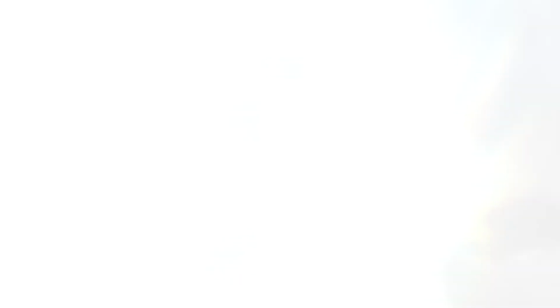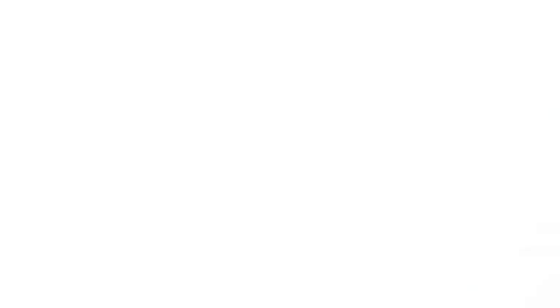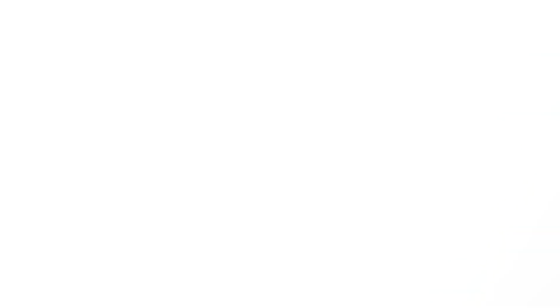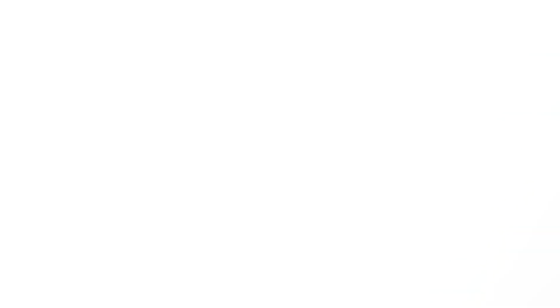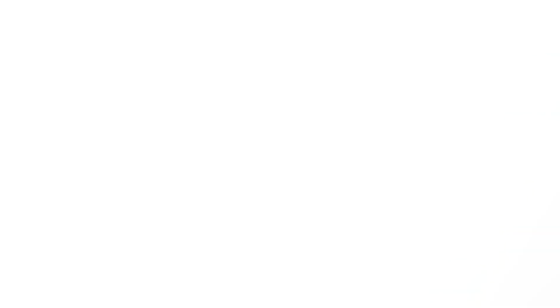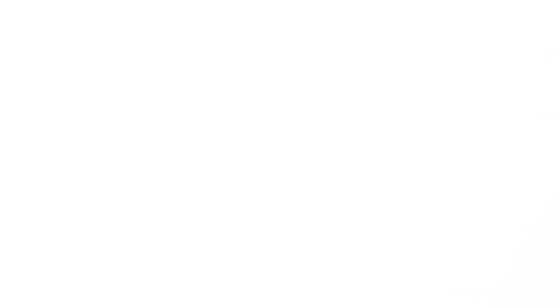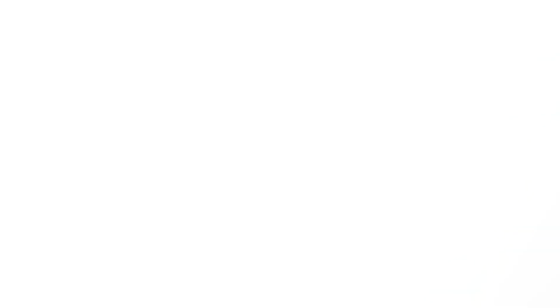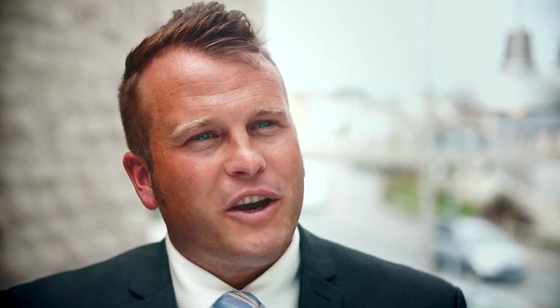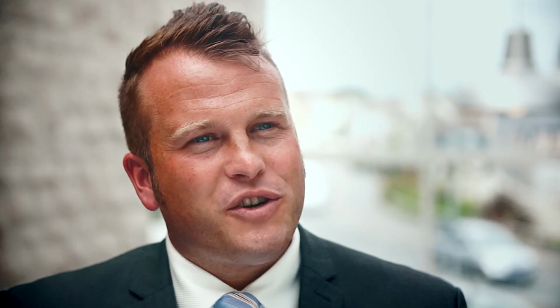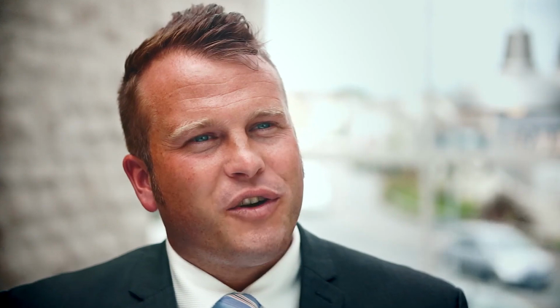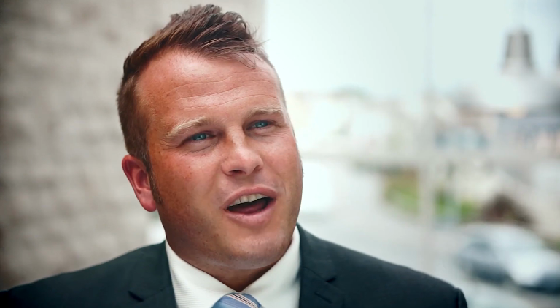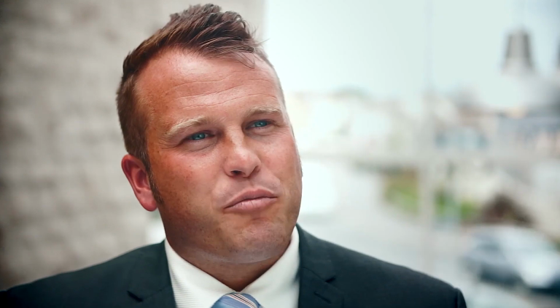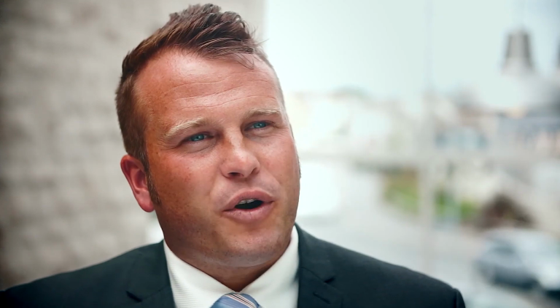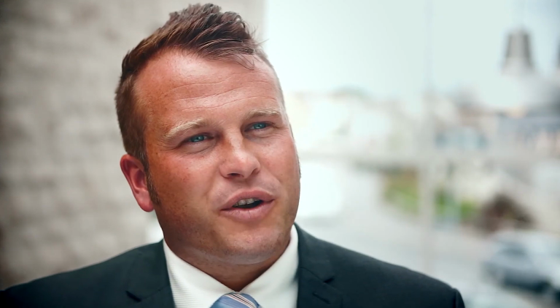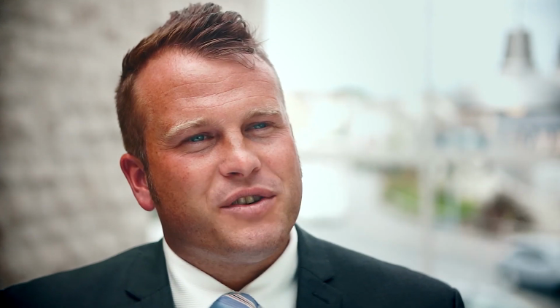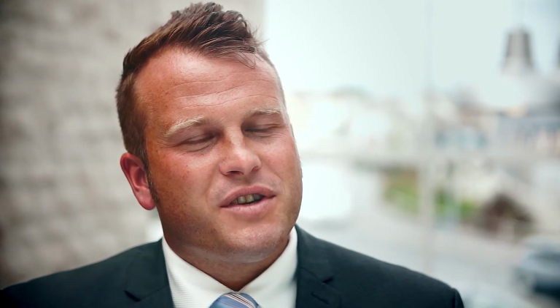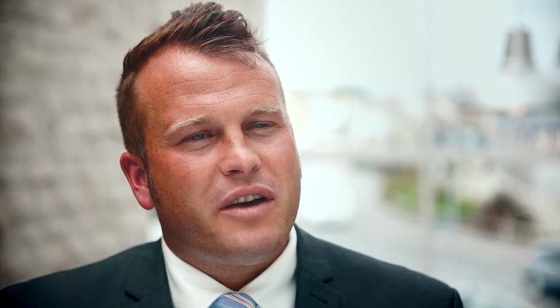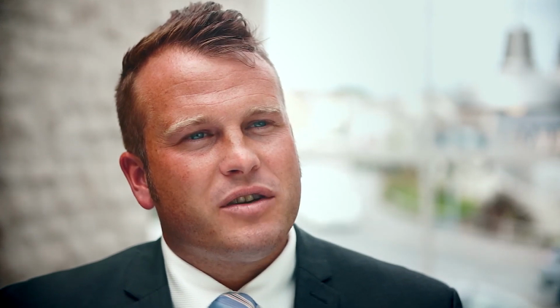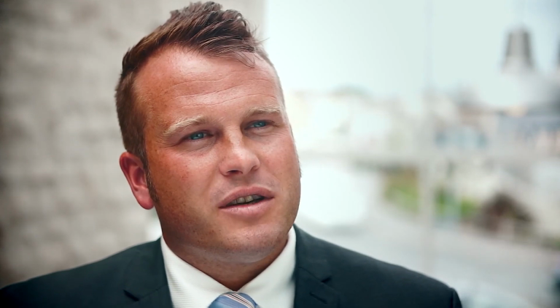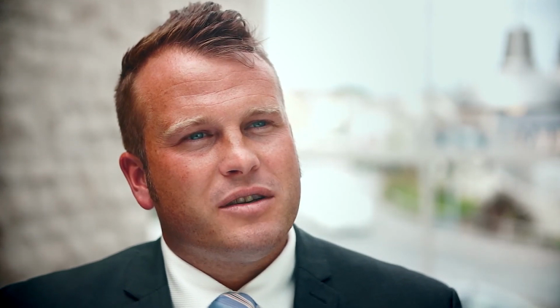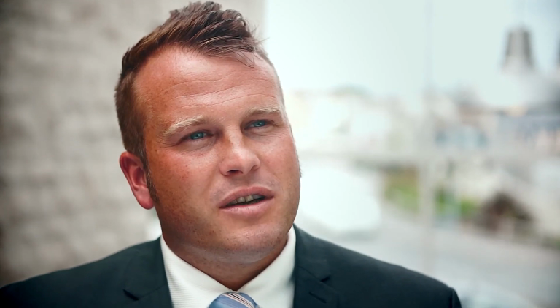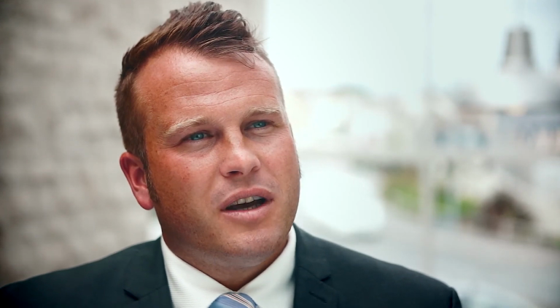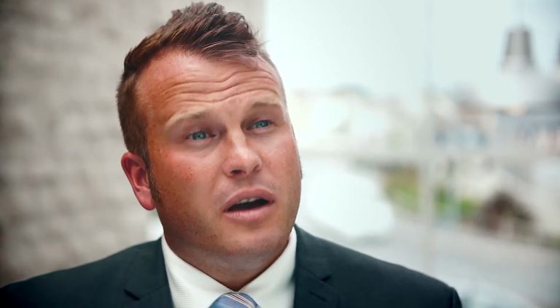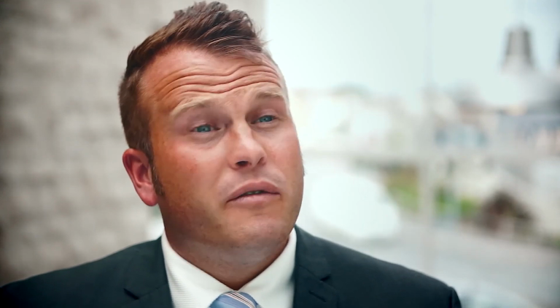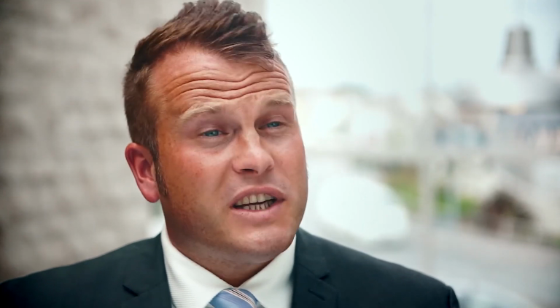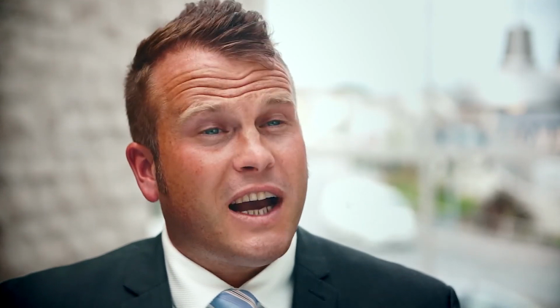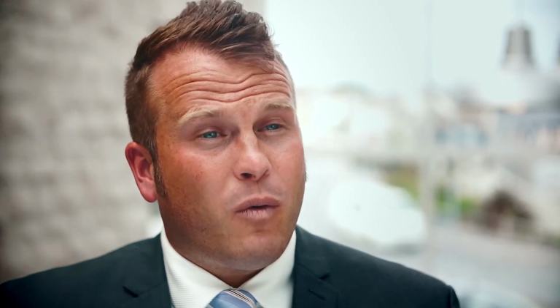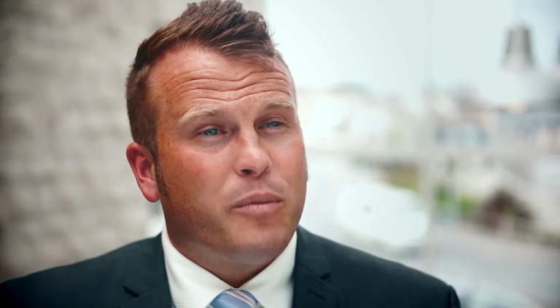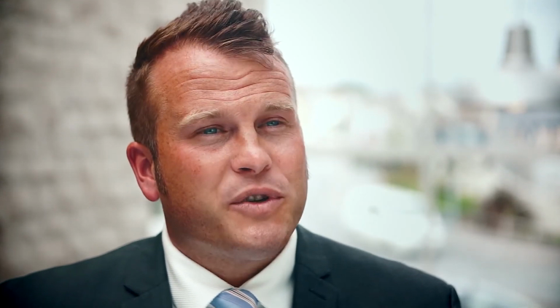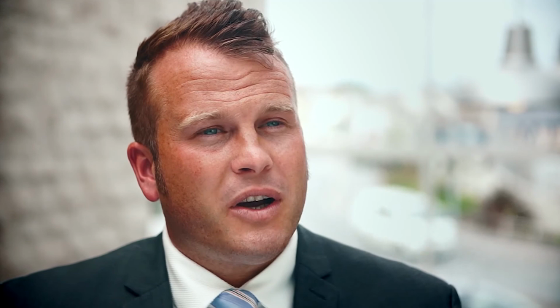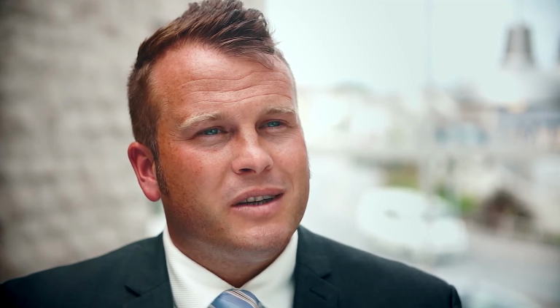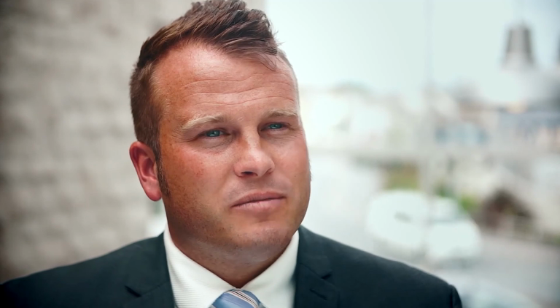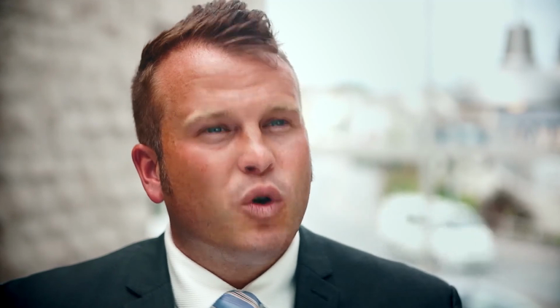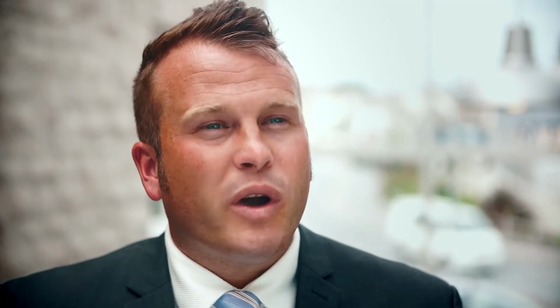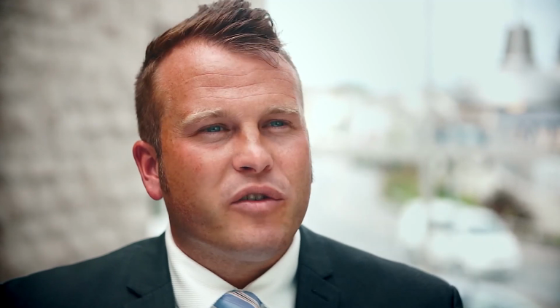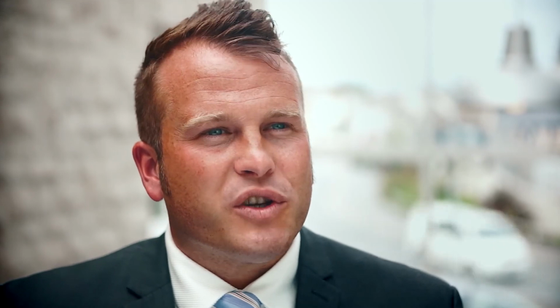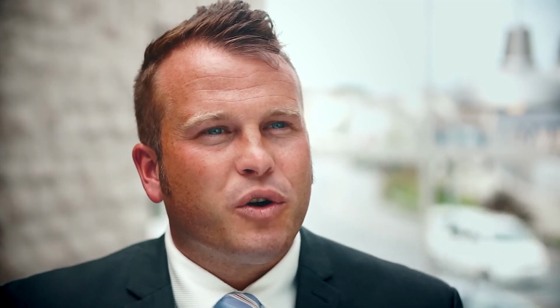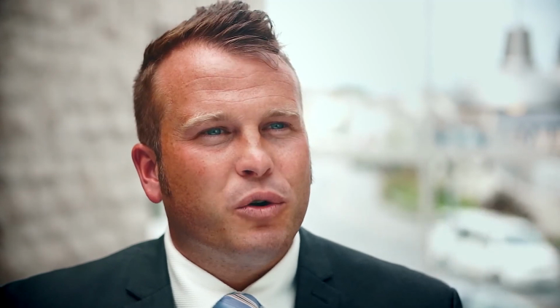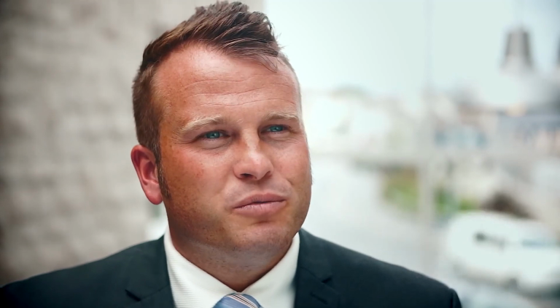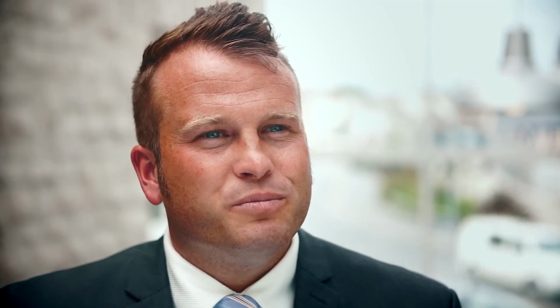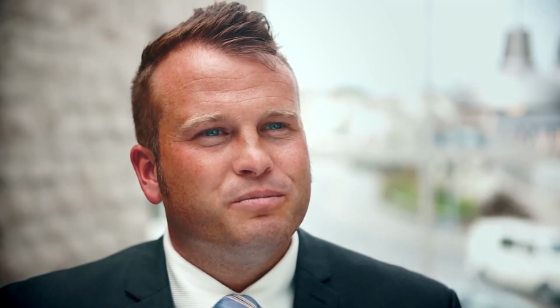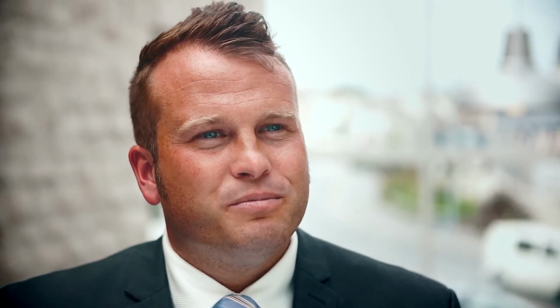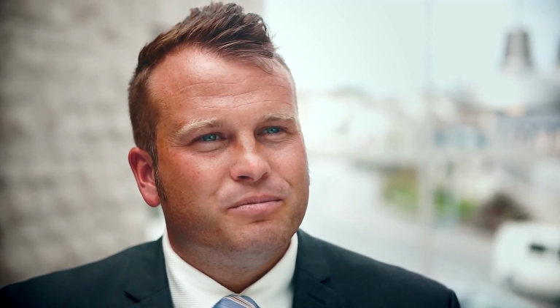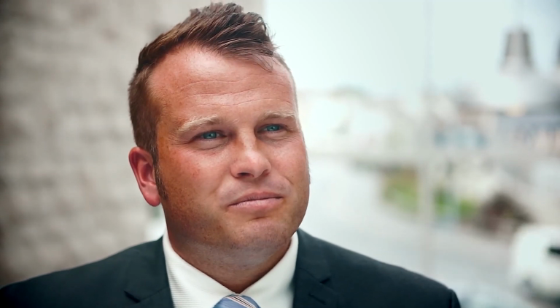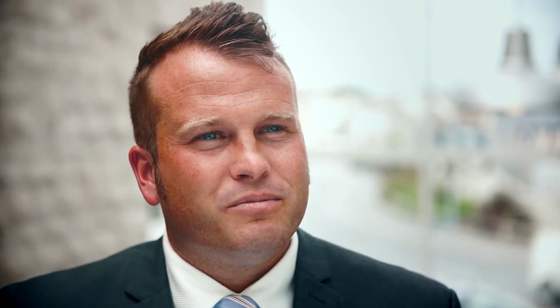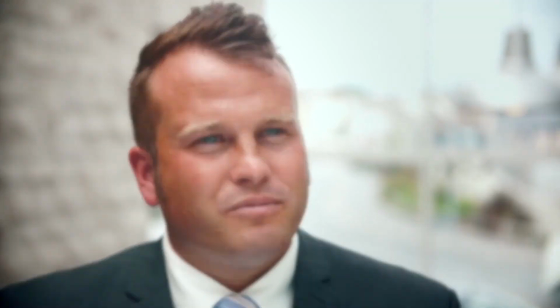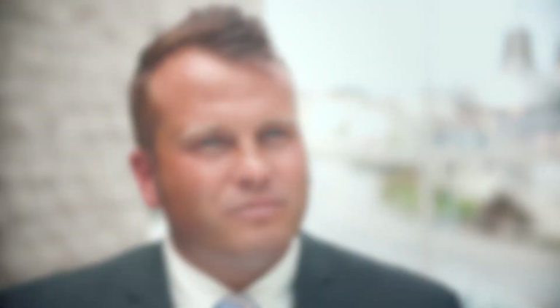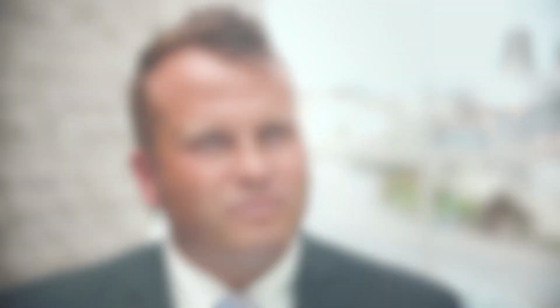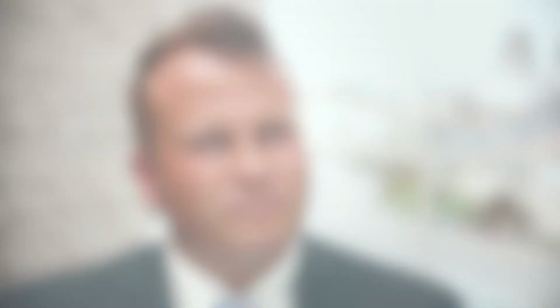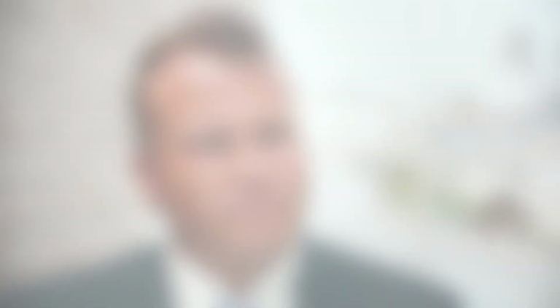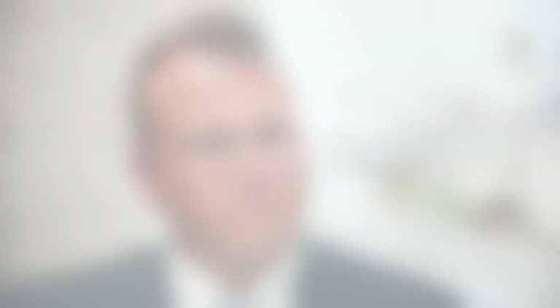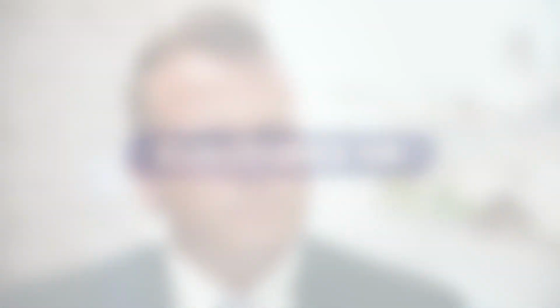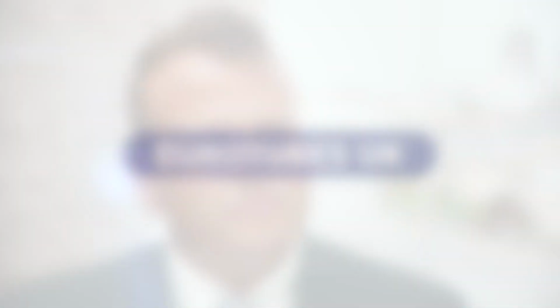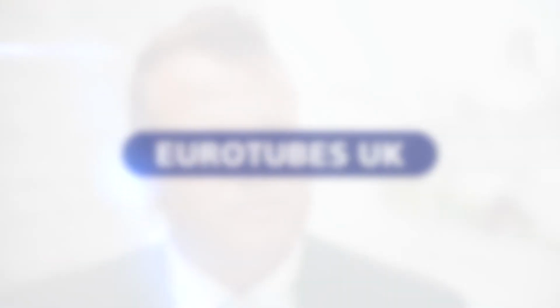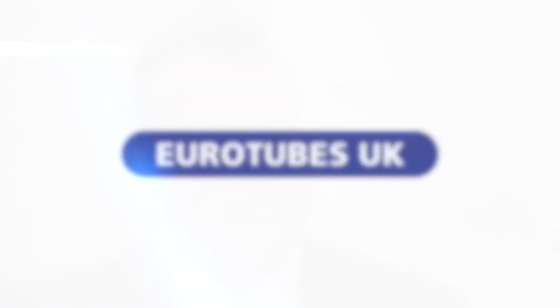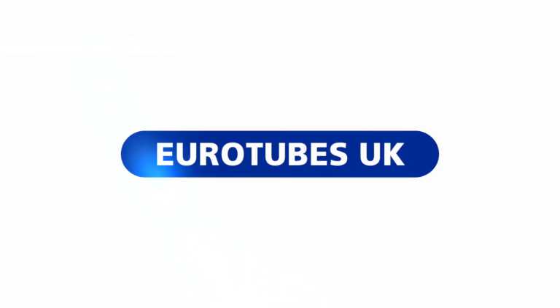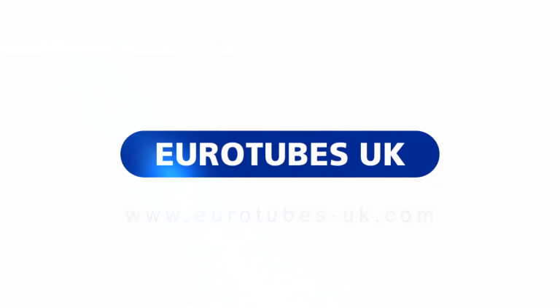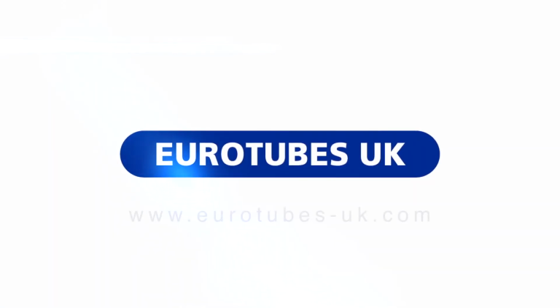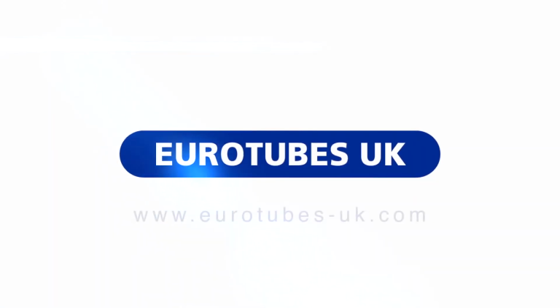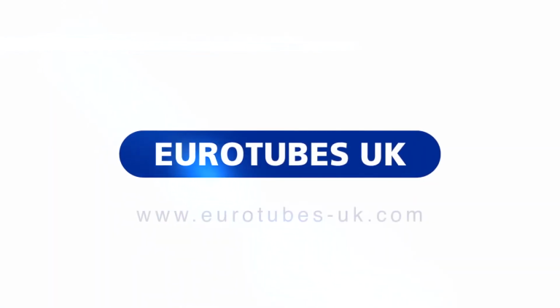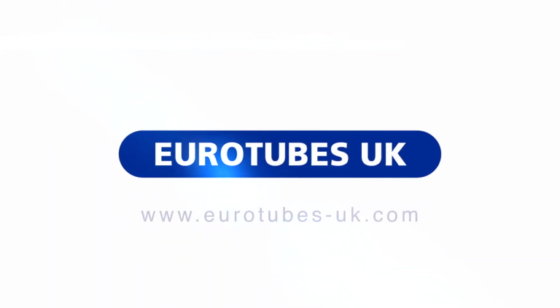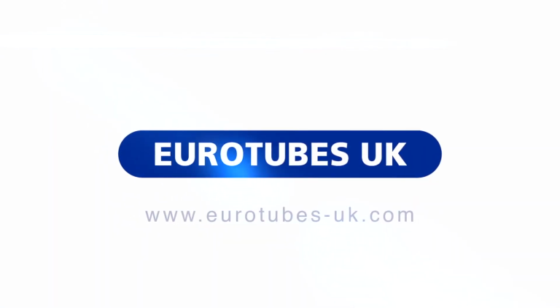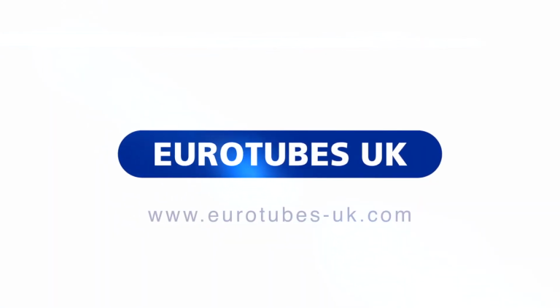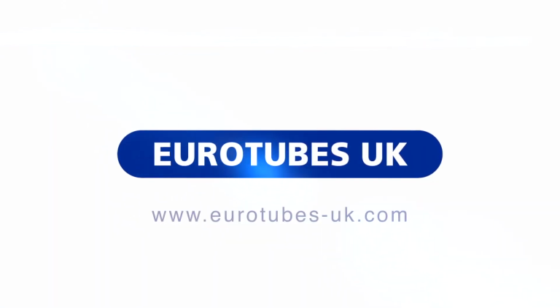For more information on our products and services, visit our website or give us a call.